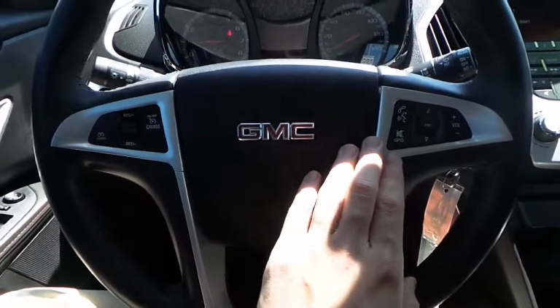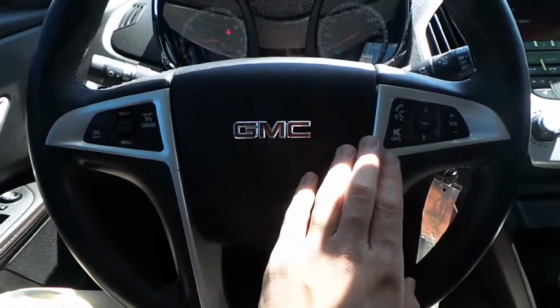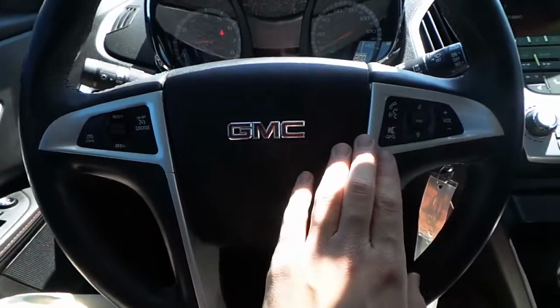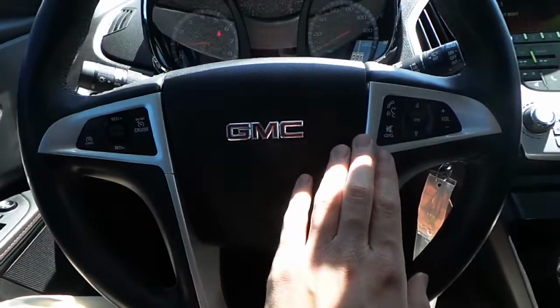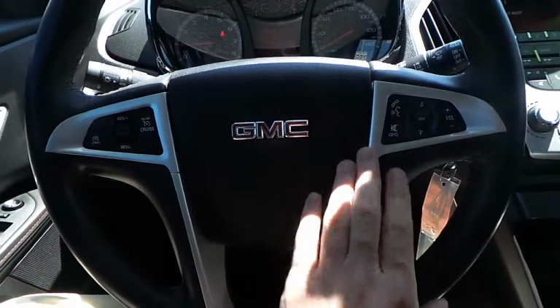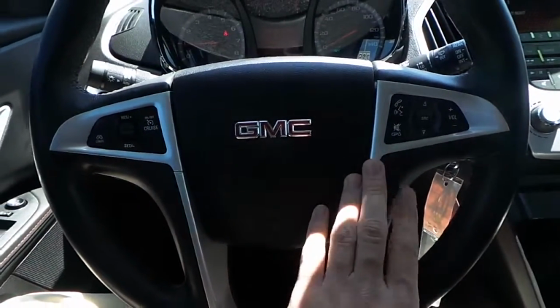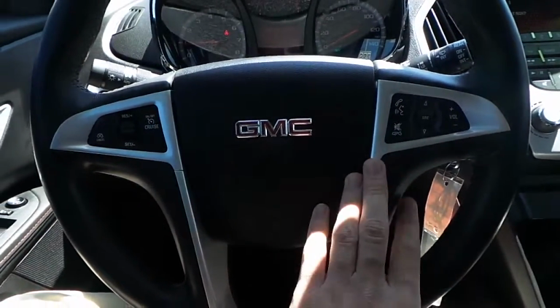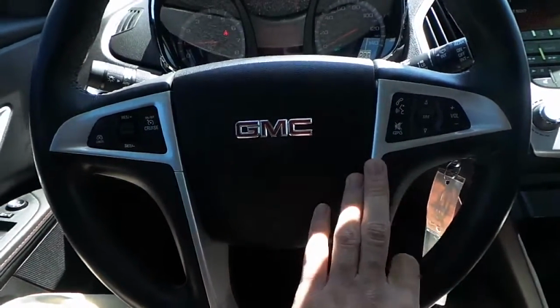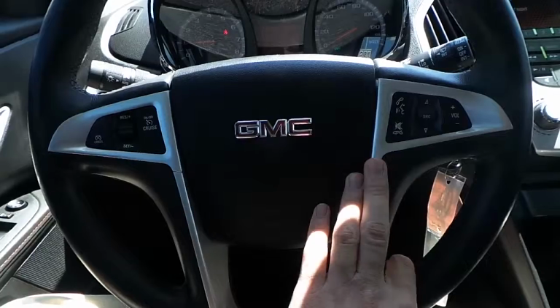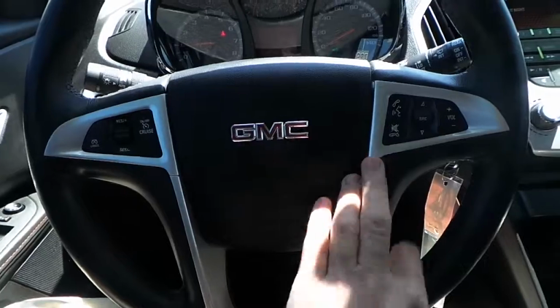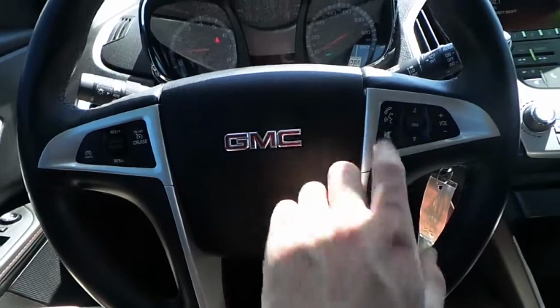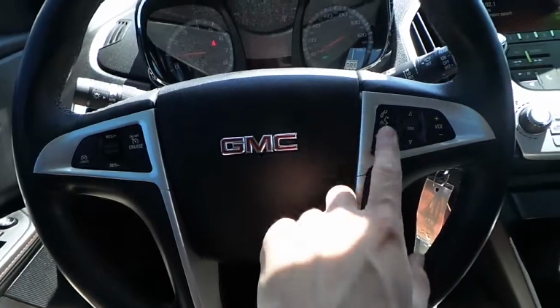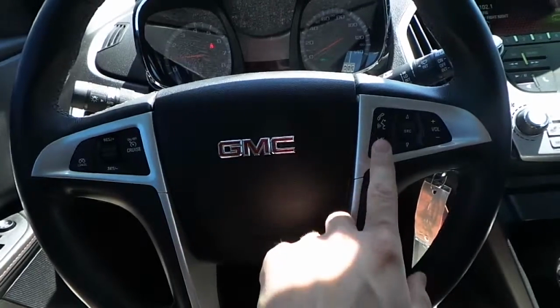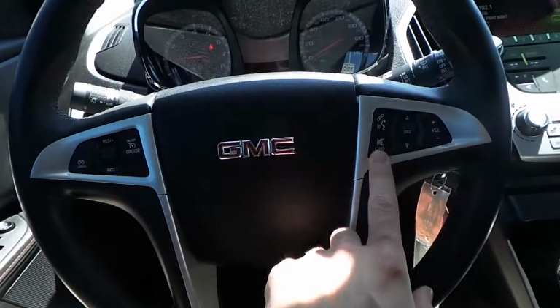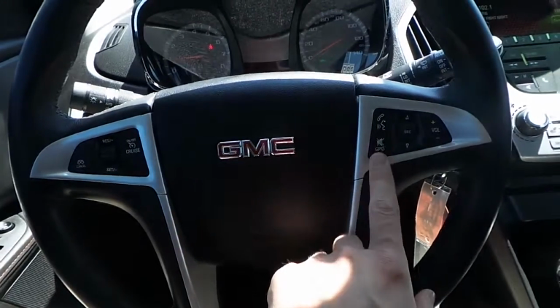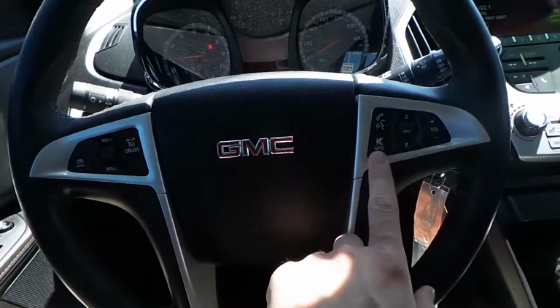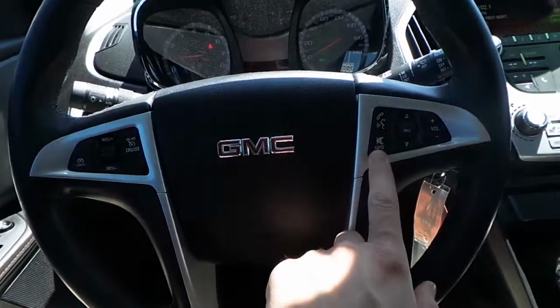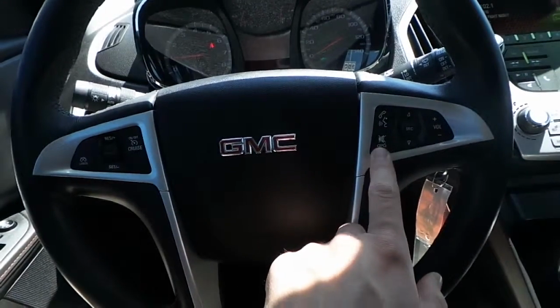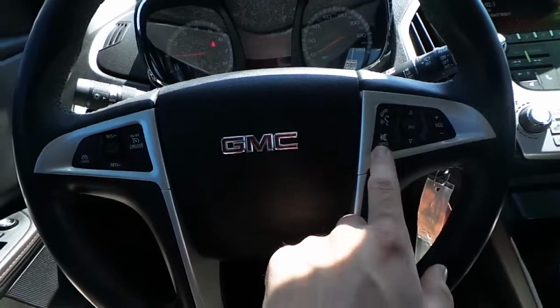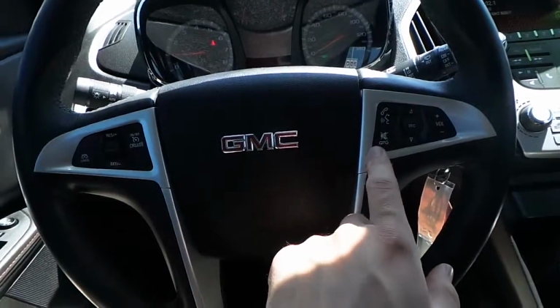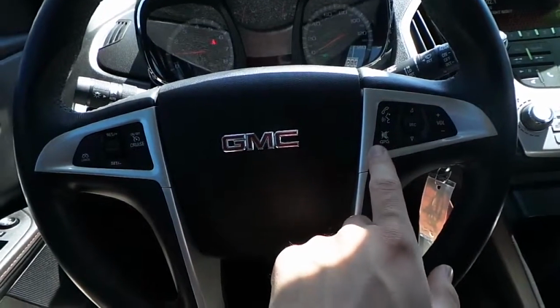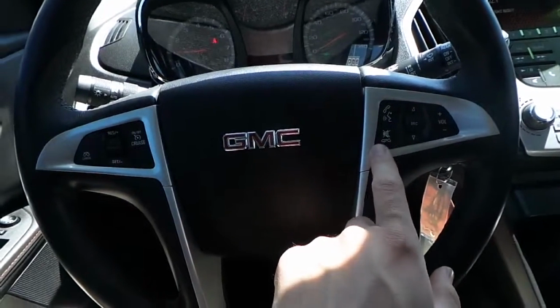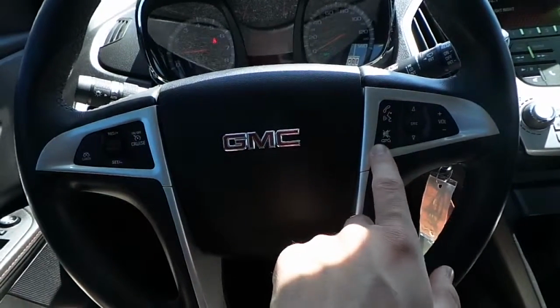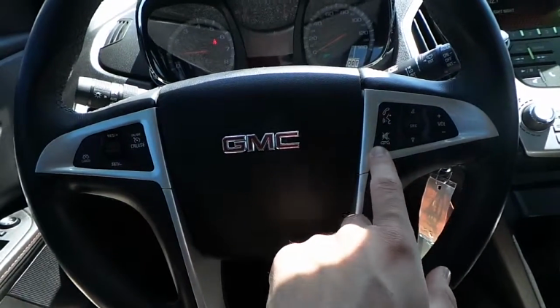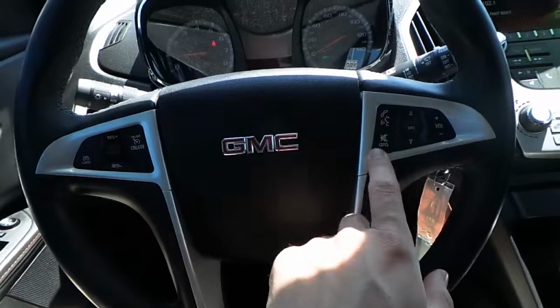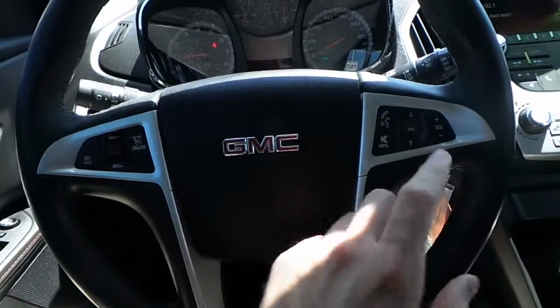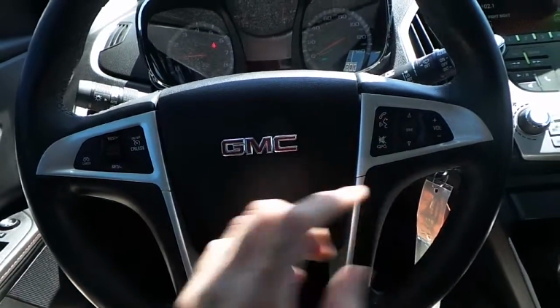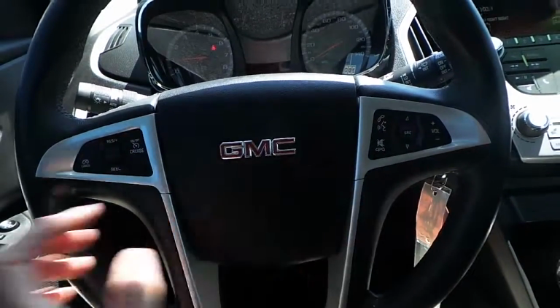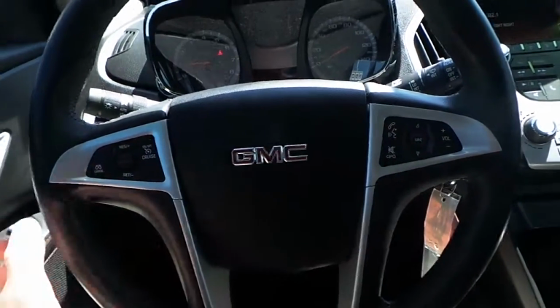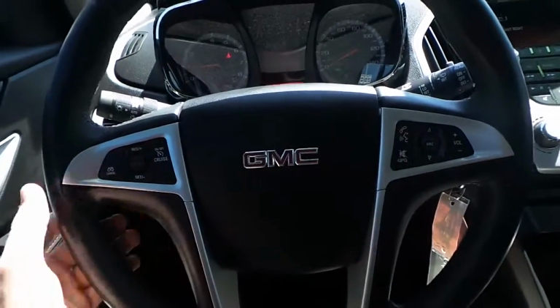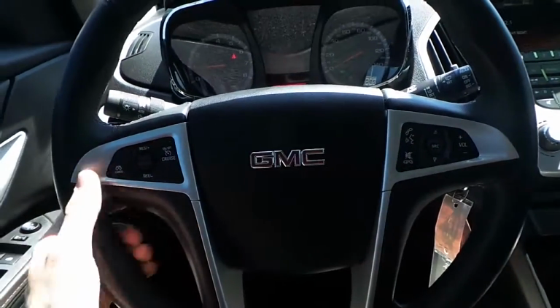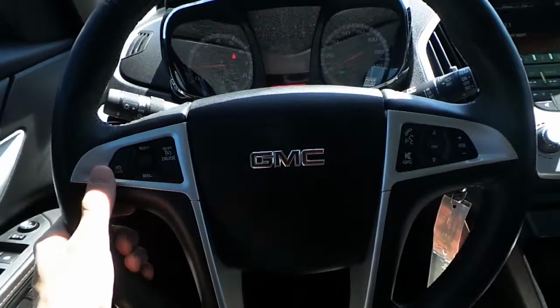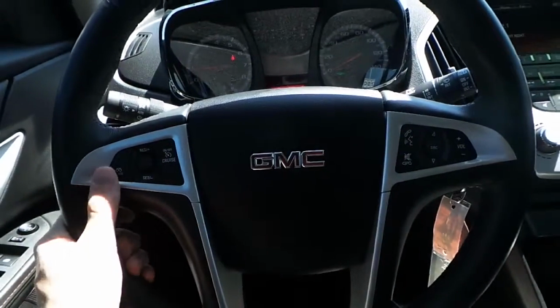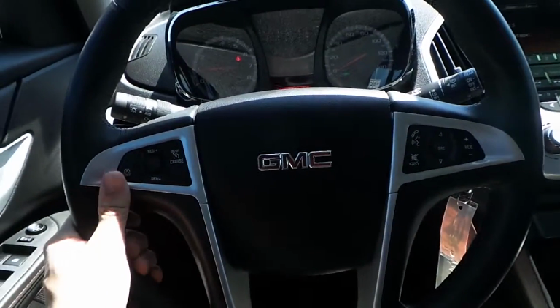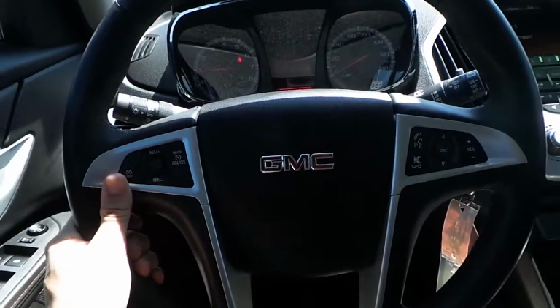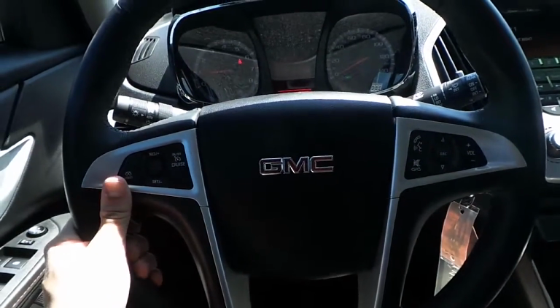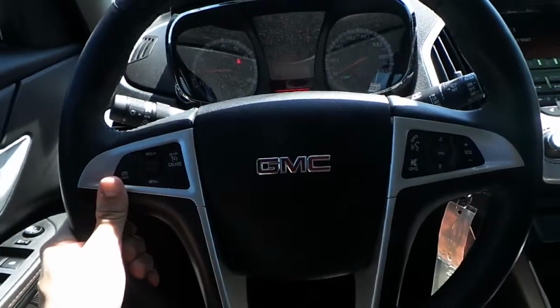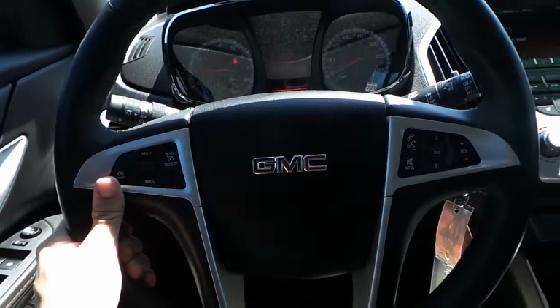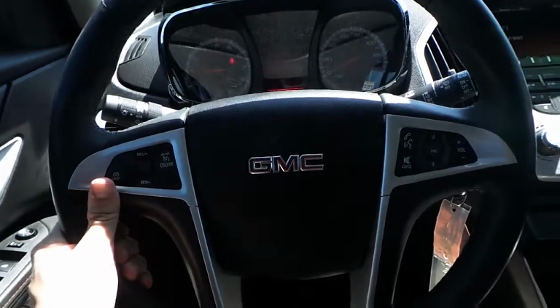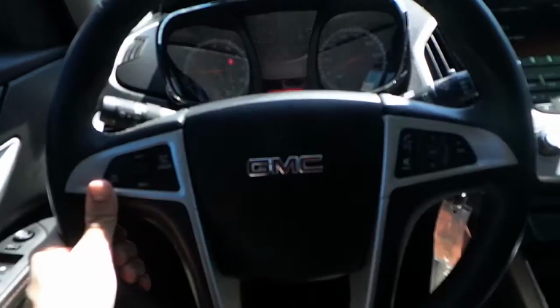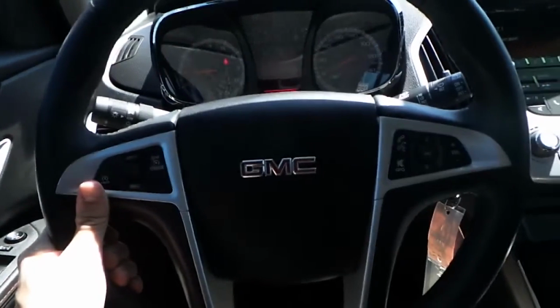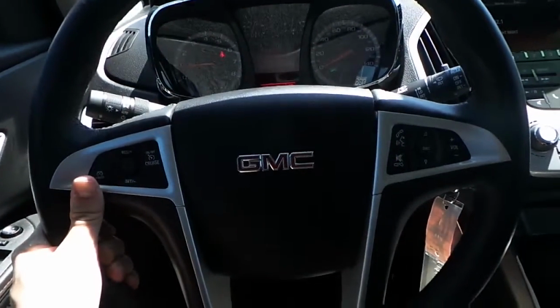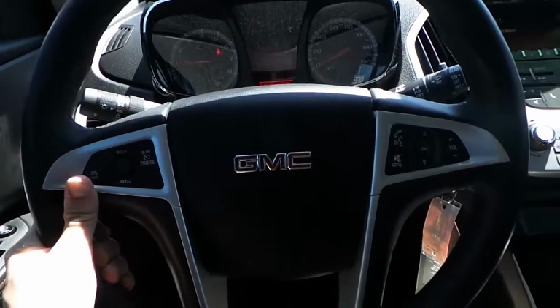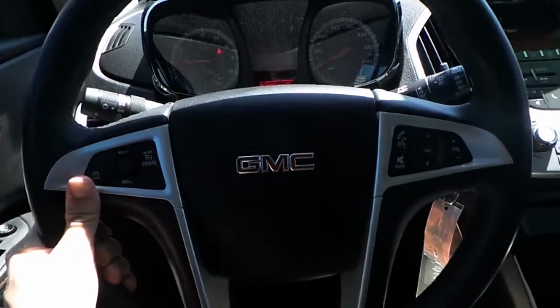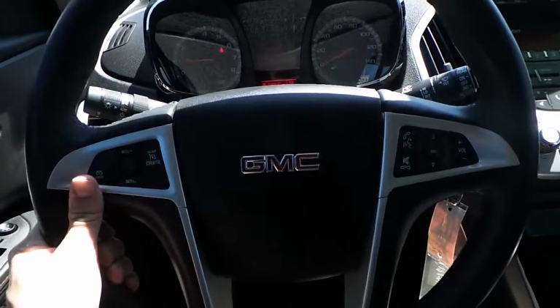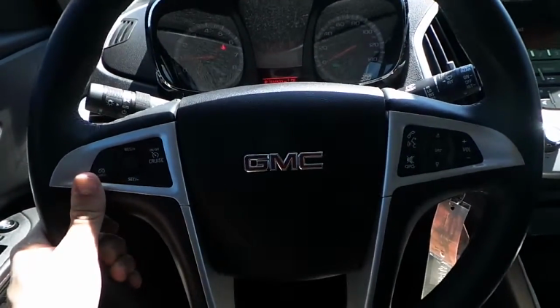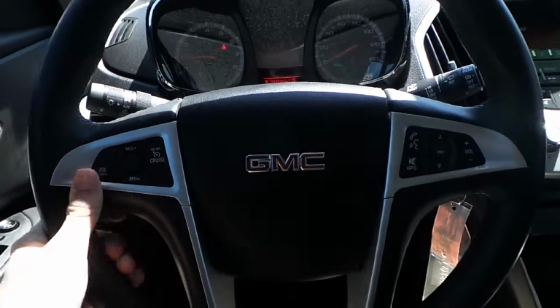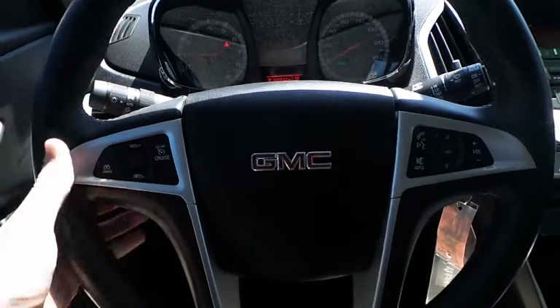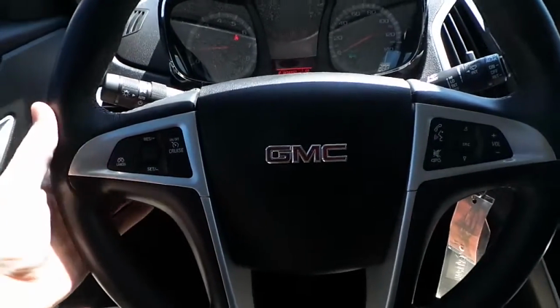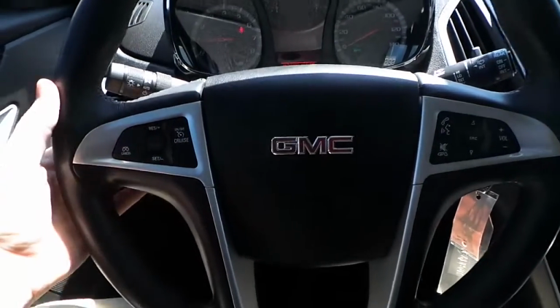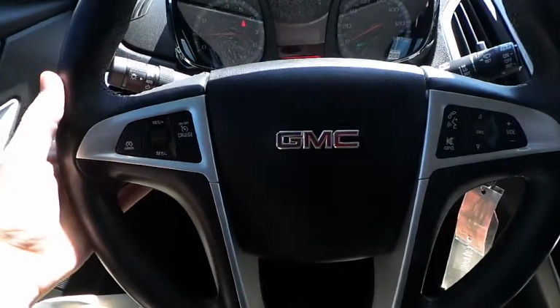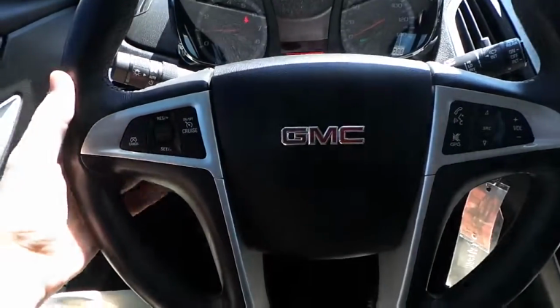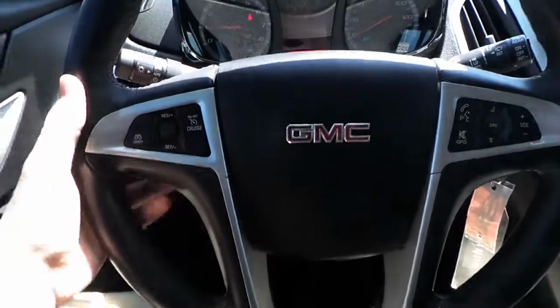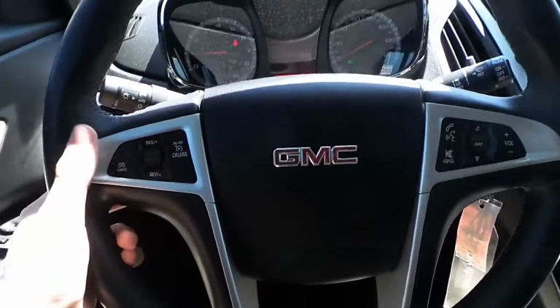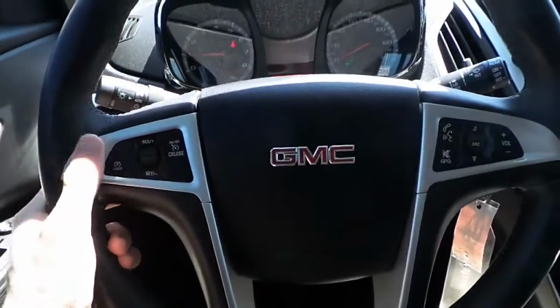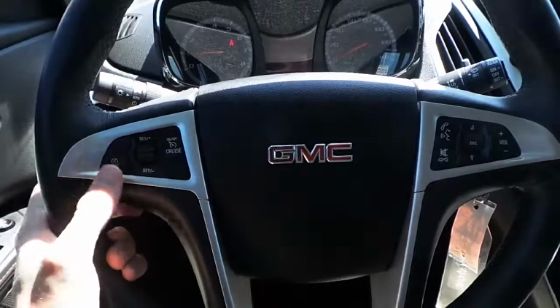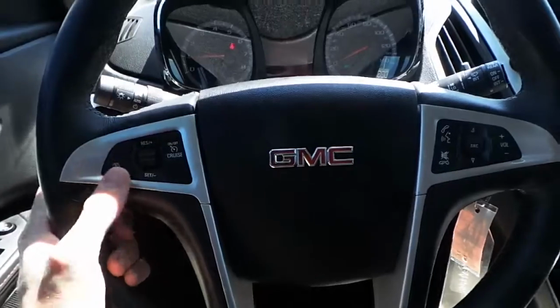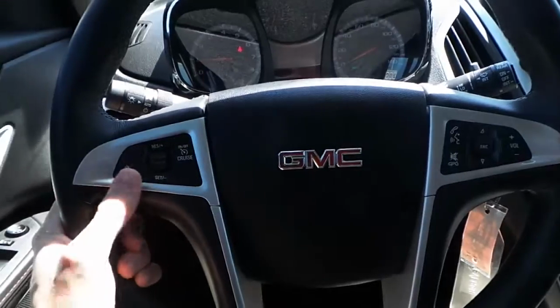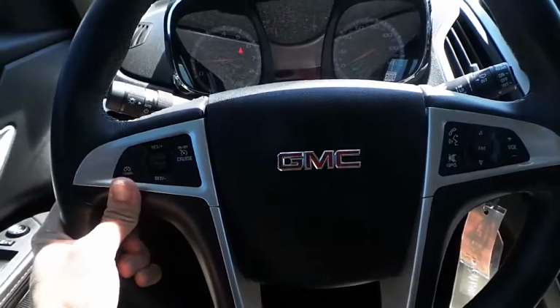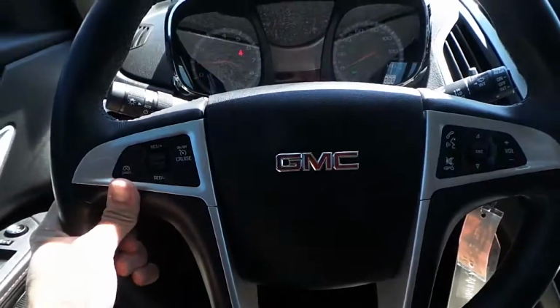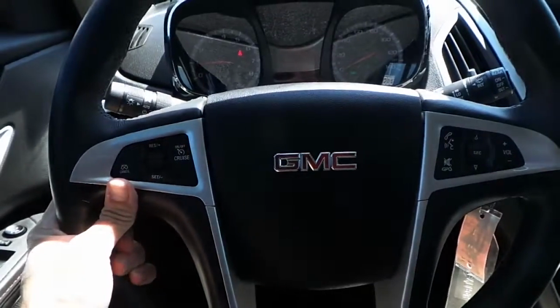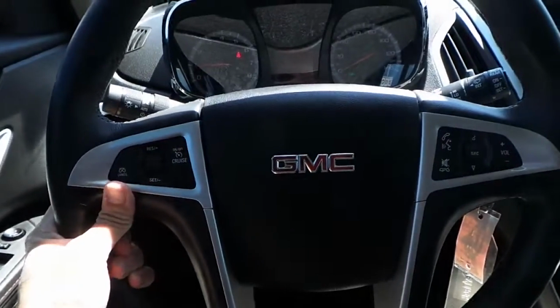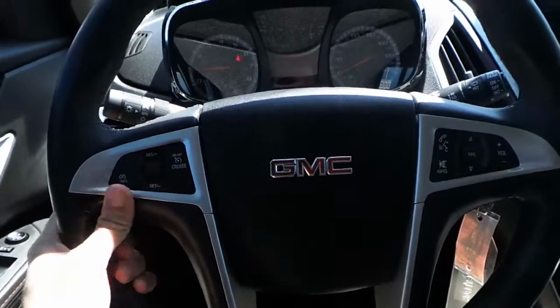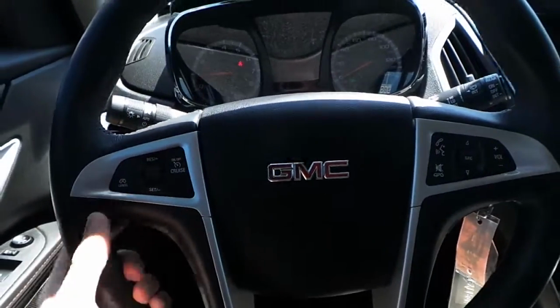Hands free talk controls, voice command controls, steering wheel audio controls, cruise control.